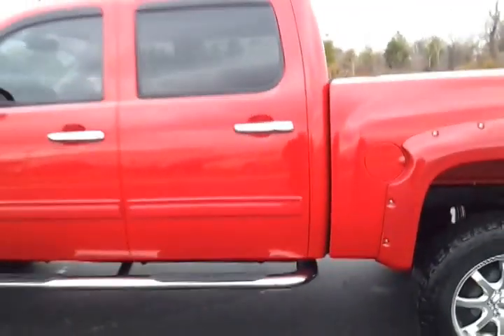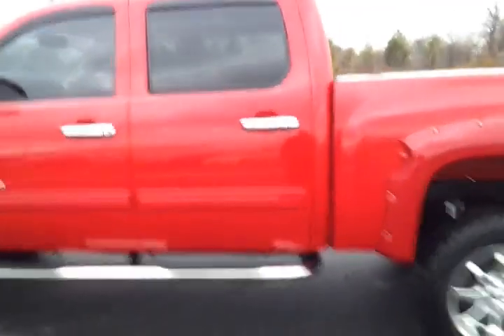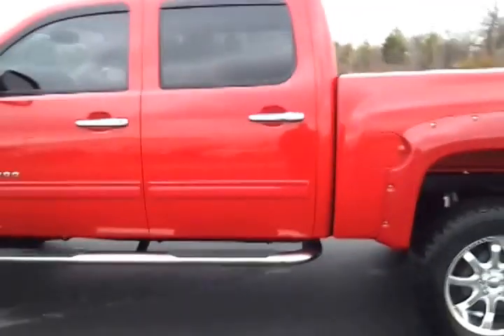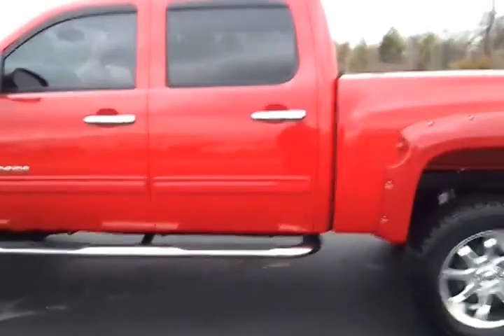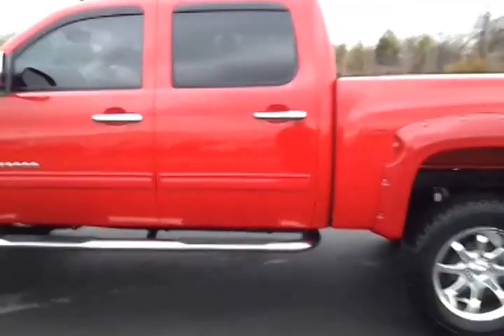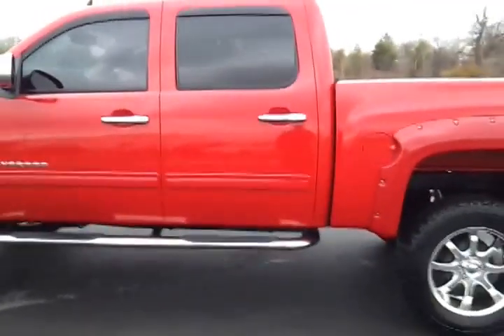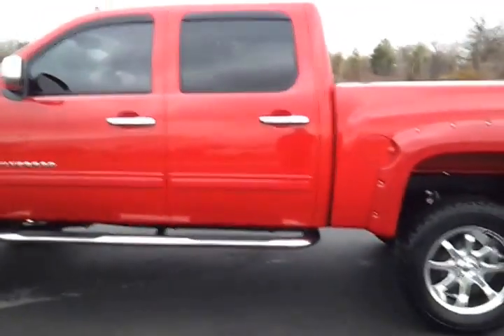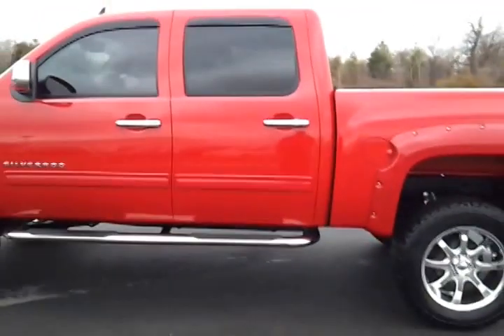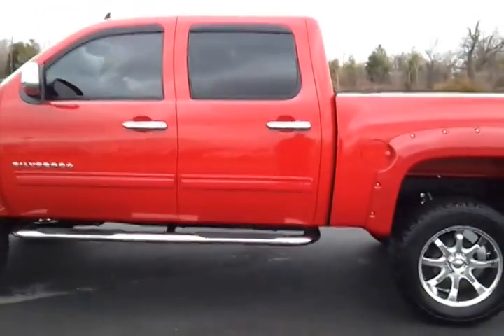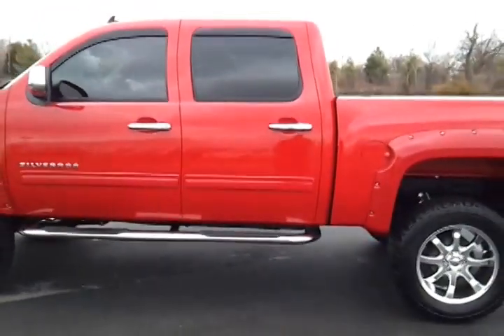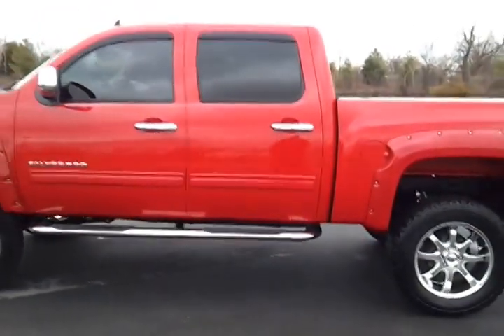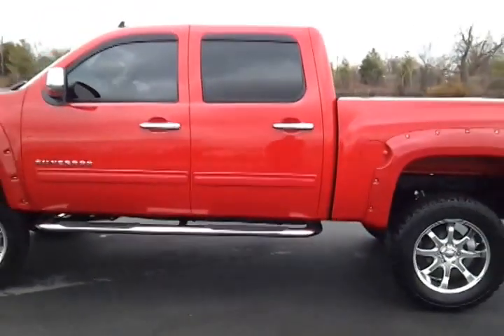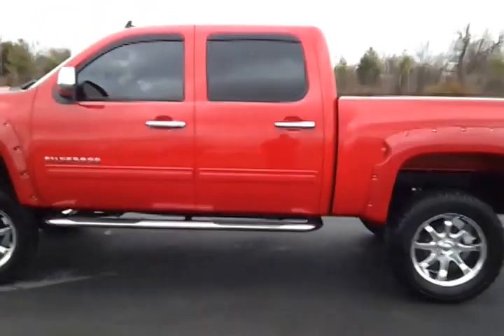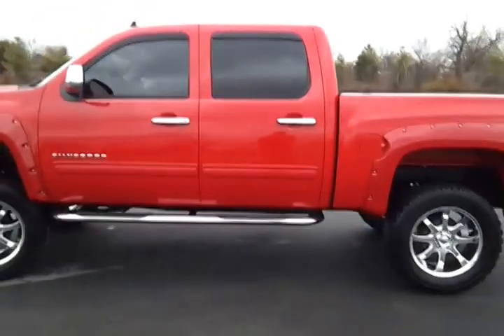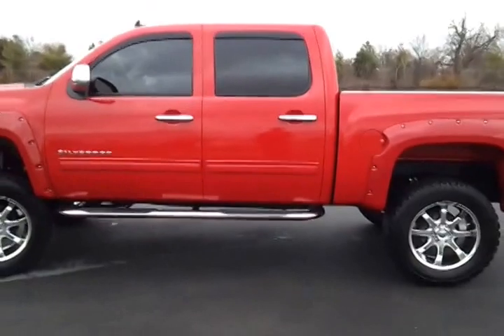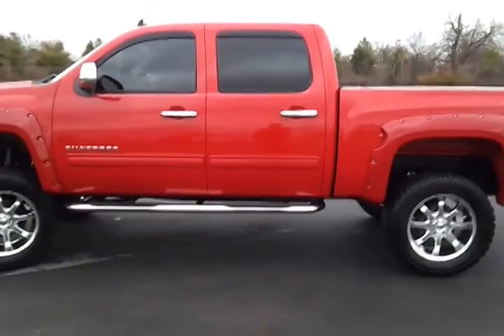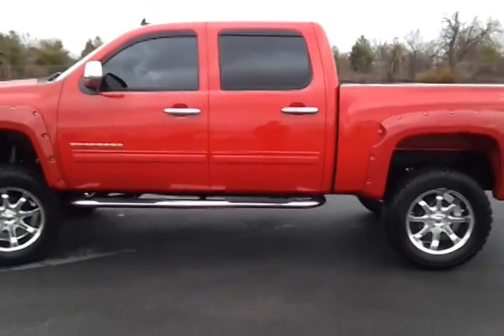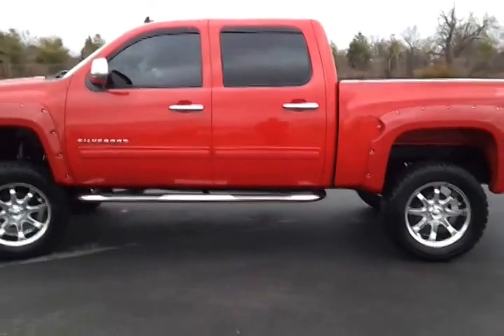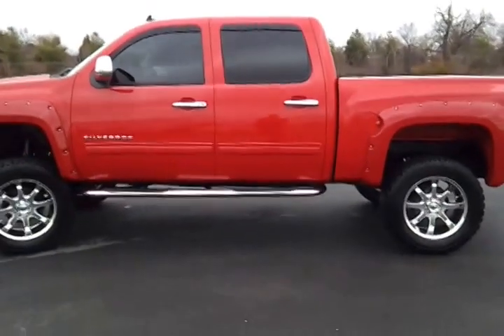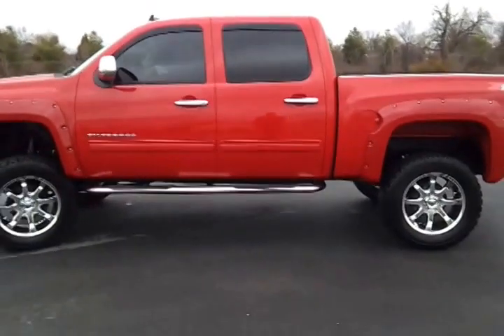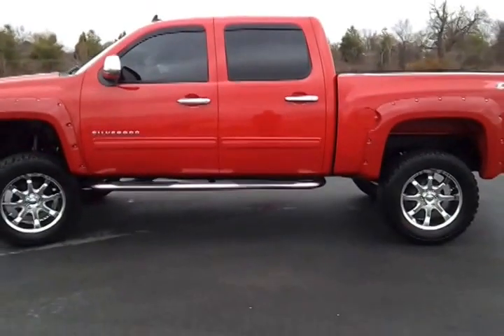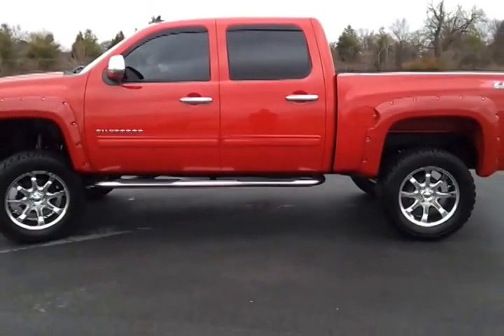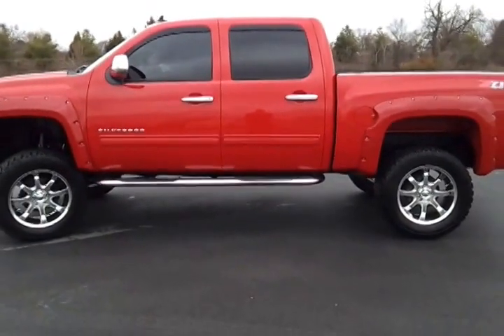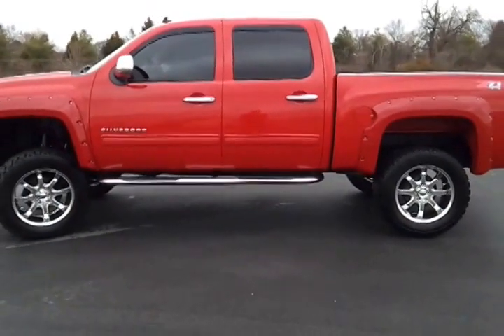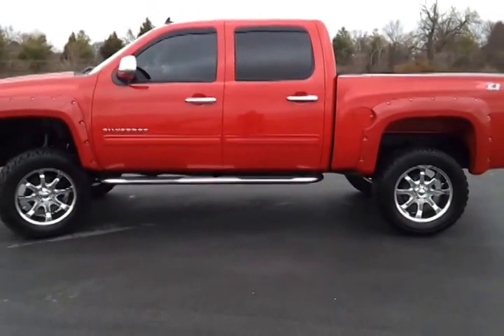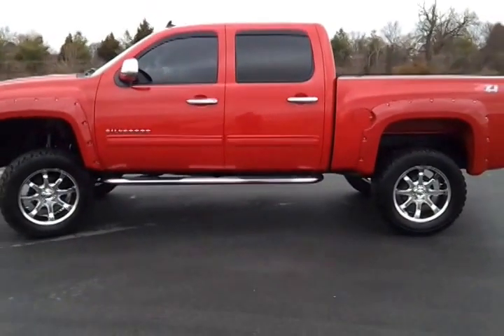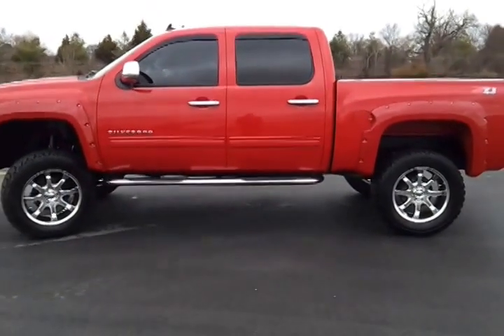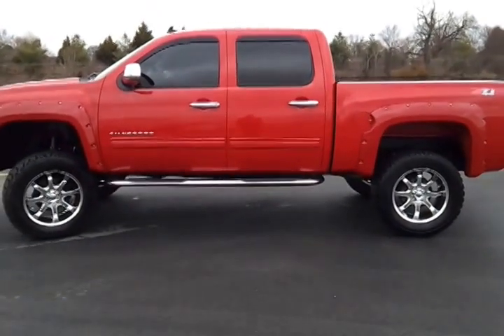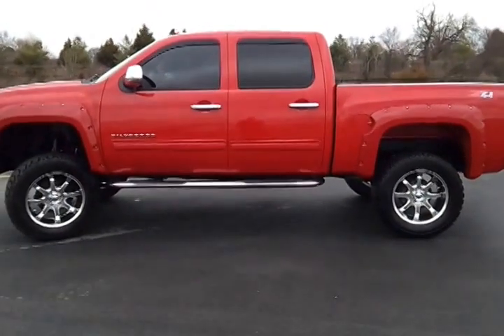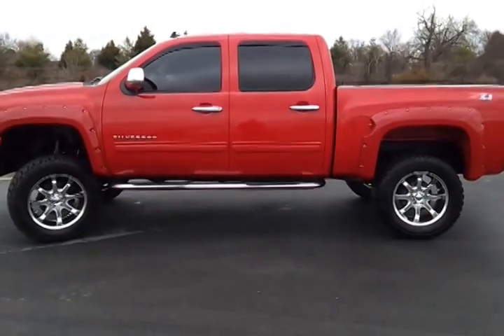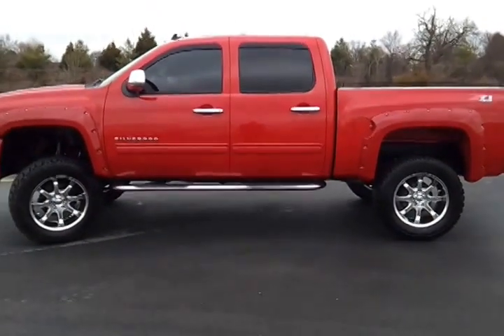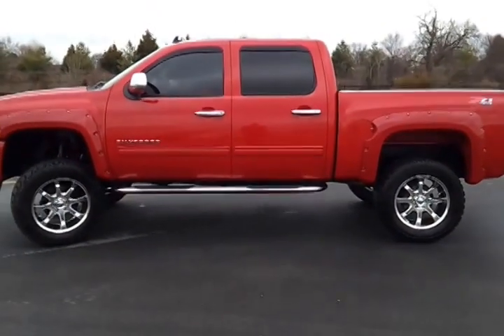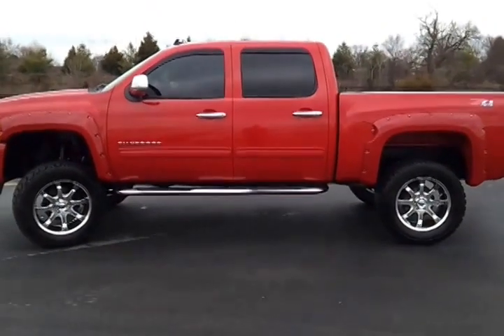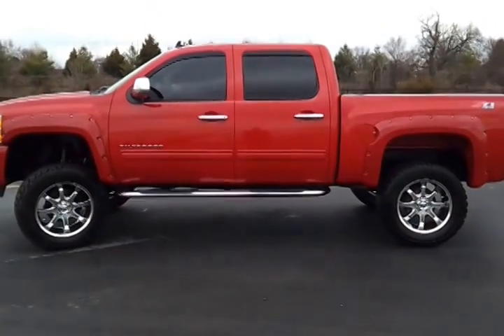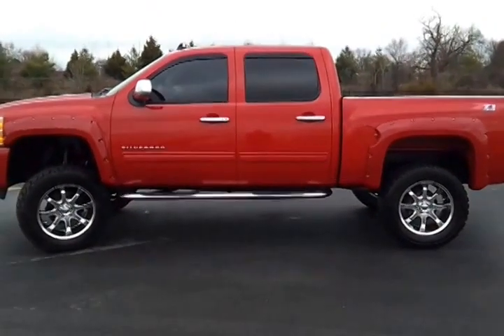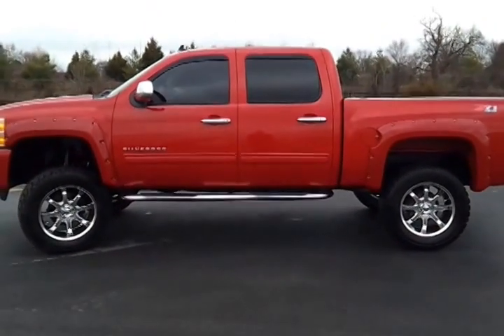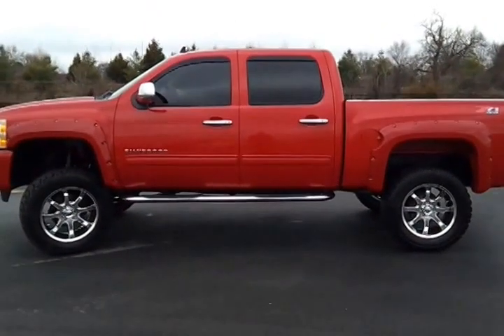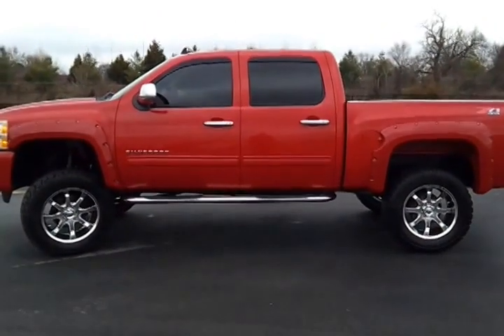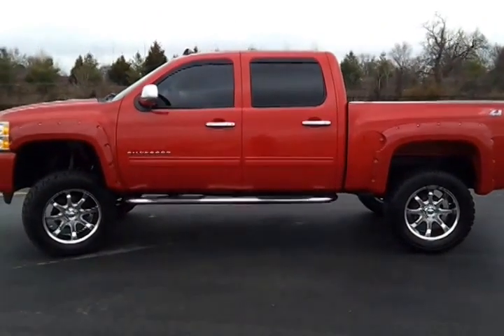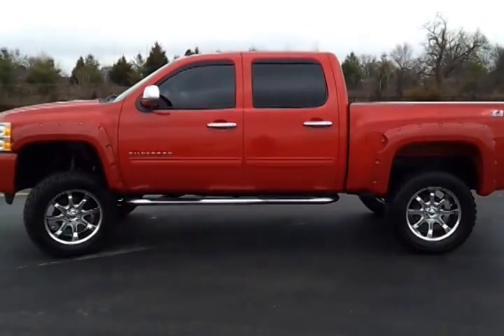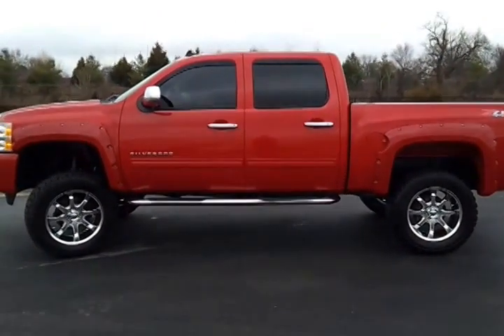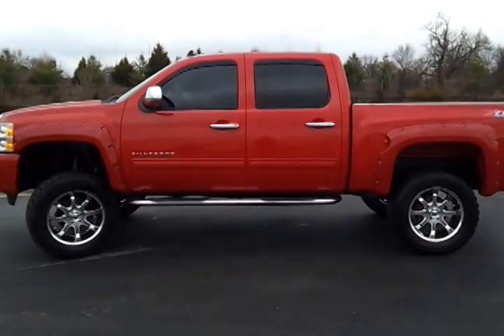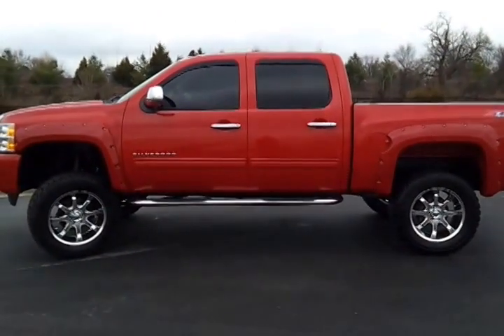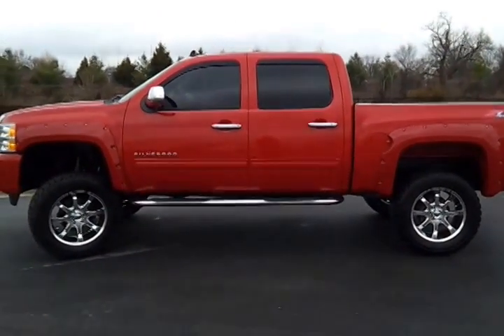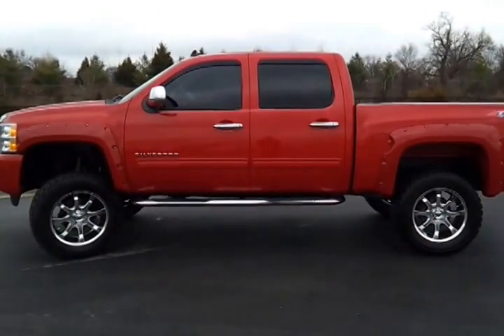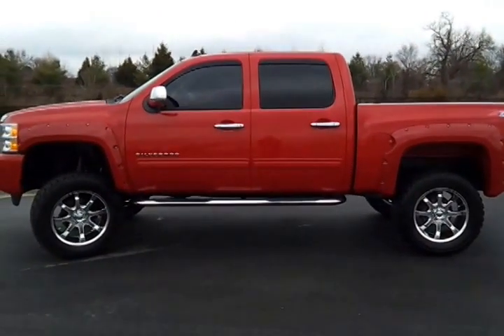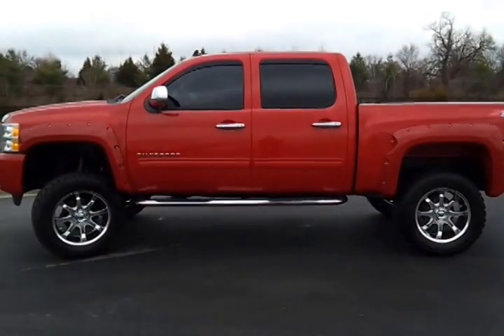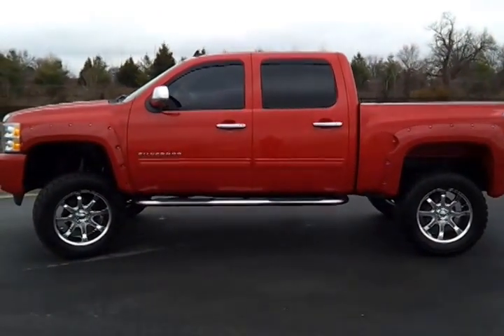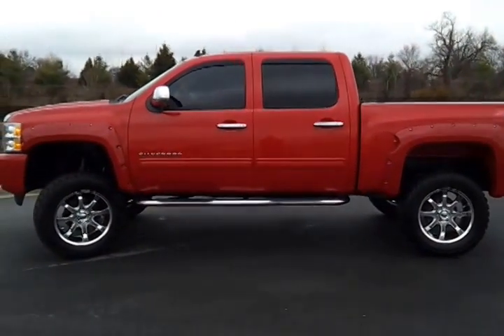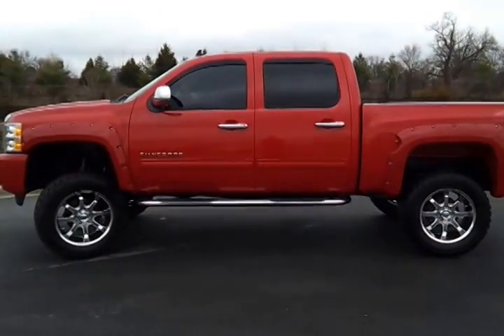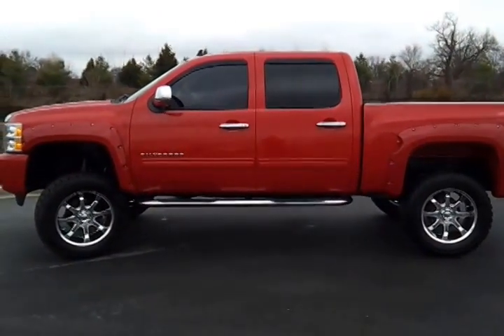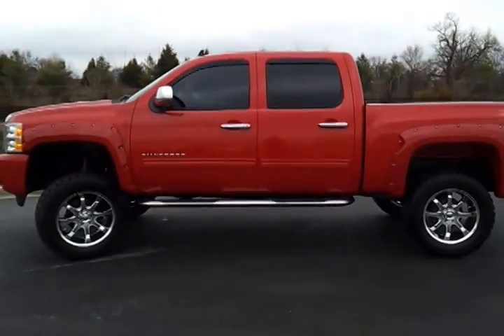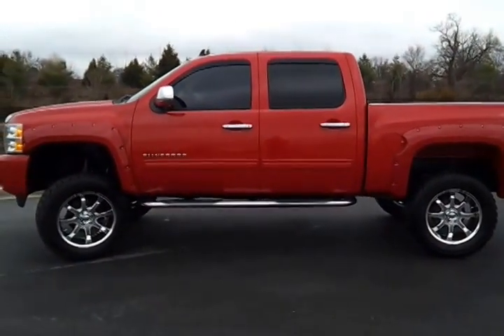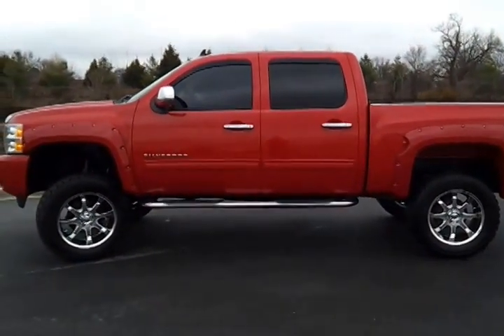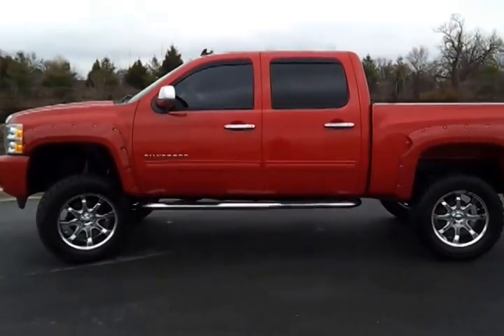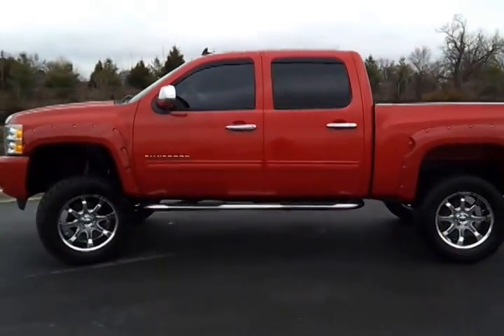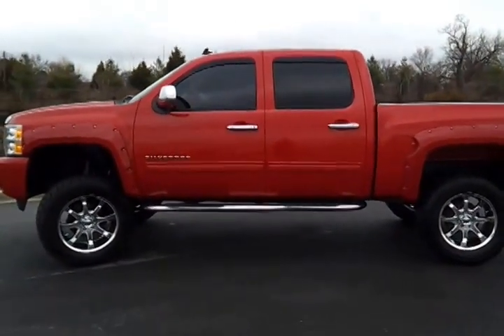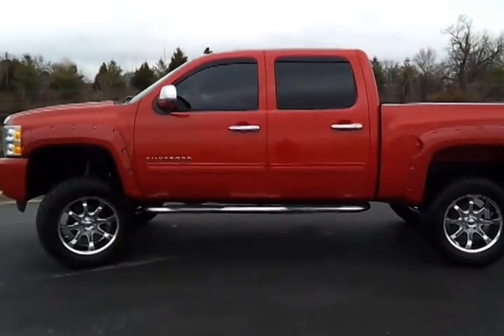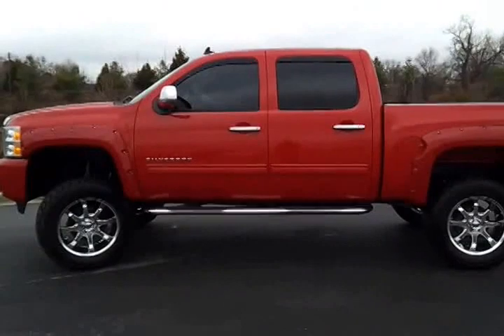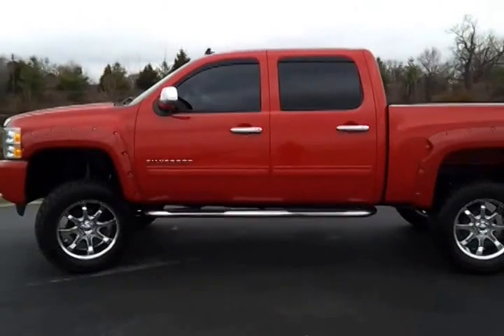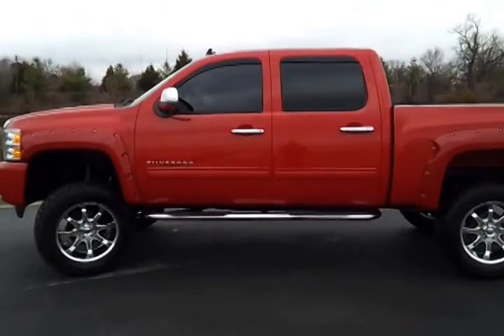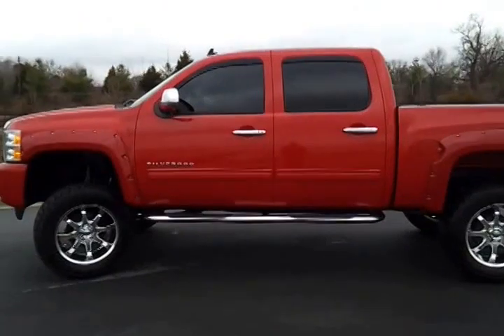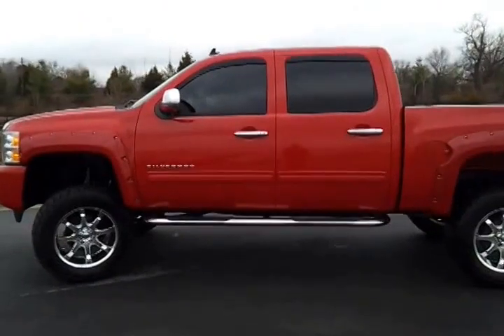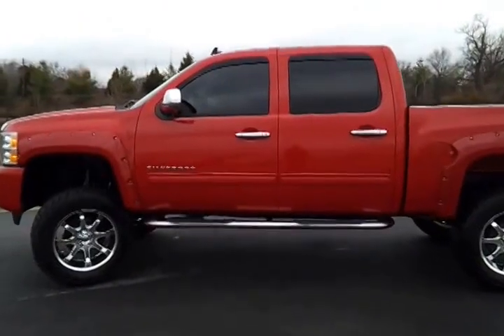Beautiful lifted 6-inch 2011 Silverado. We're just outside Nashville, Tennessee, and we have shipping options available.